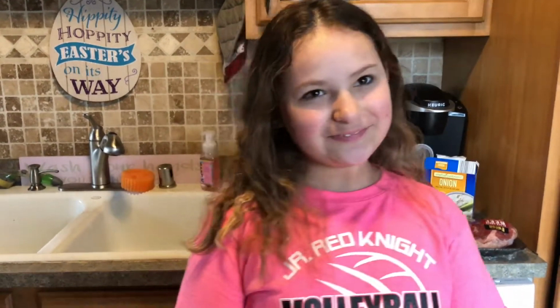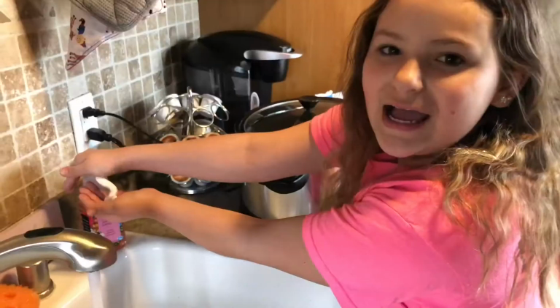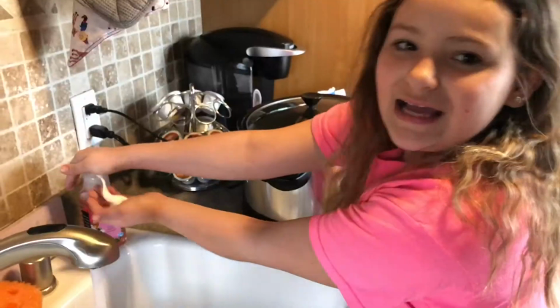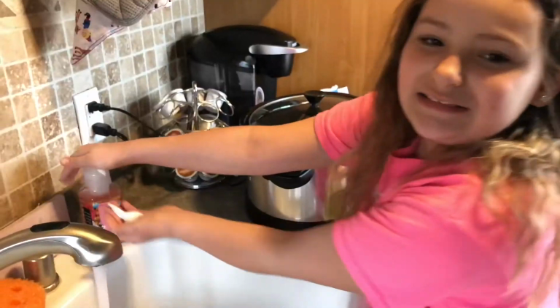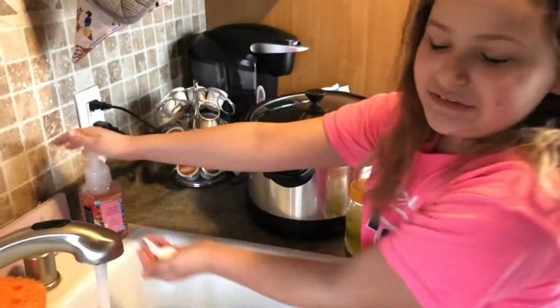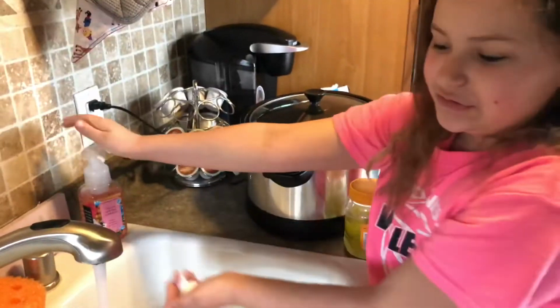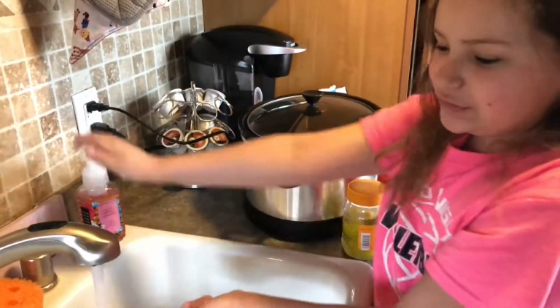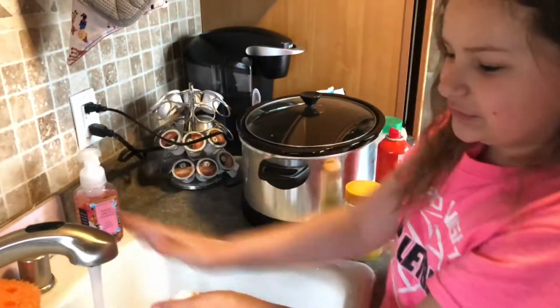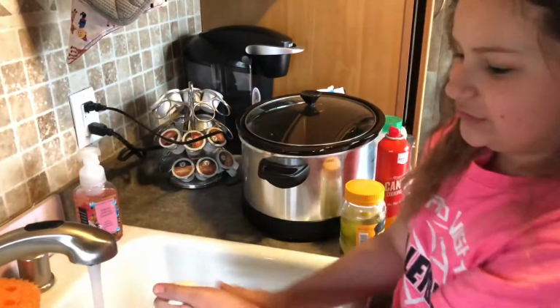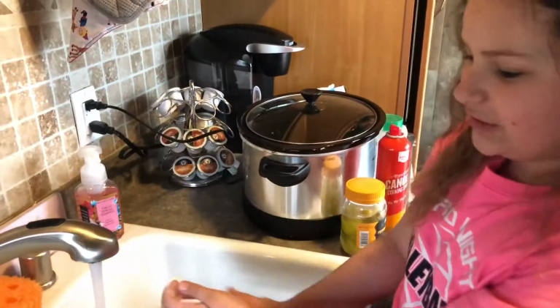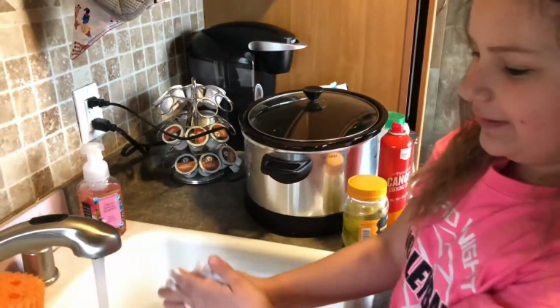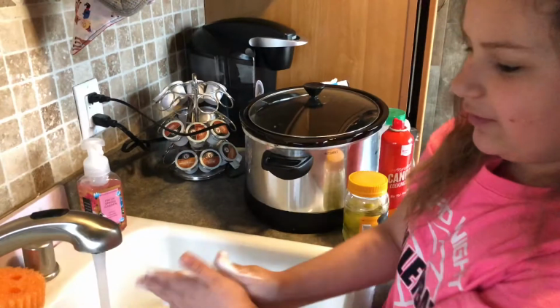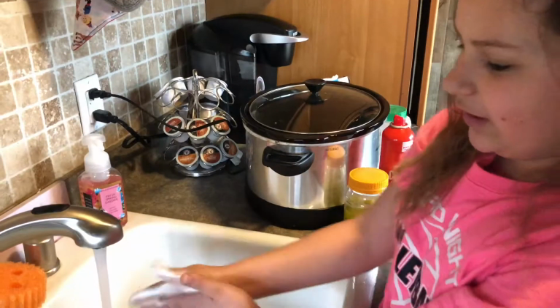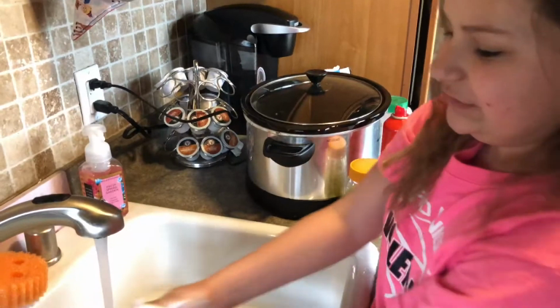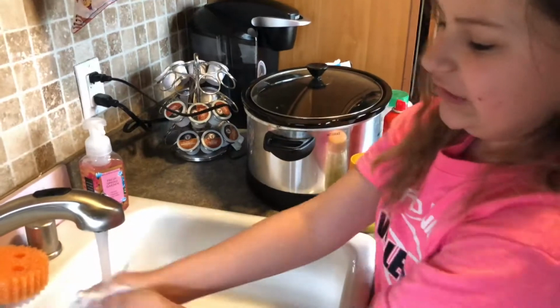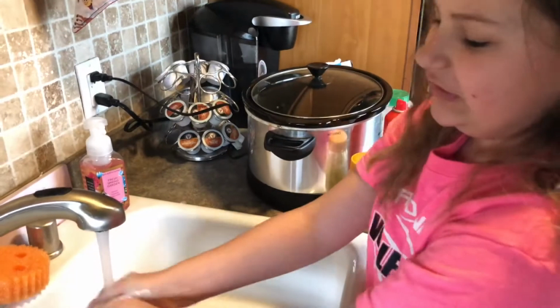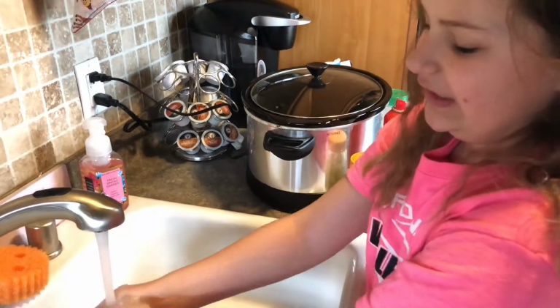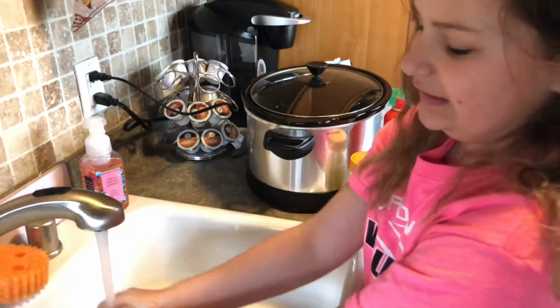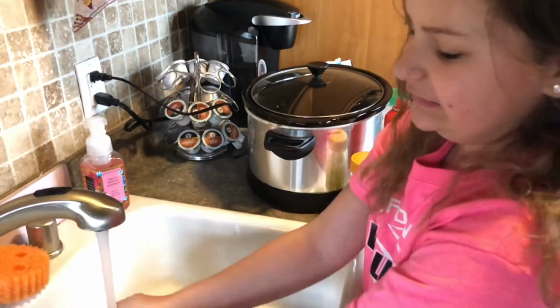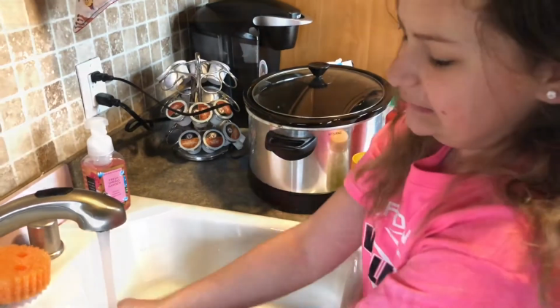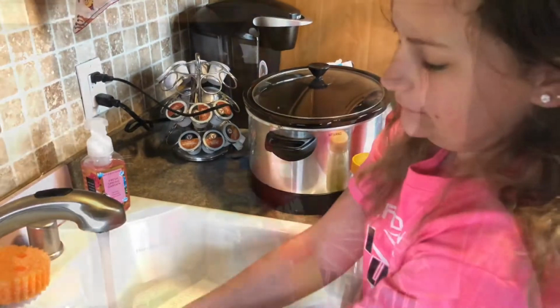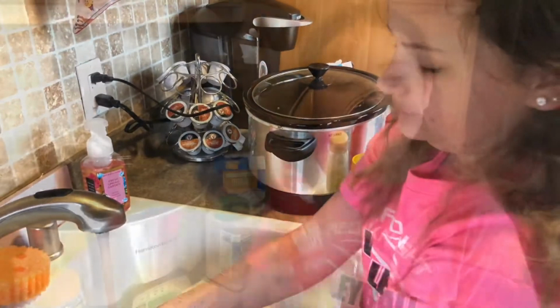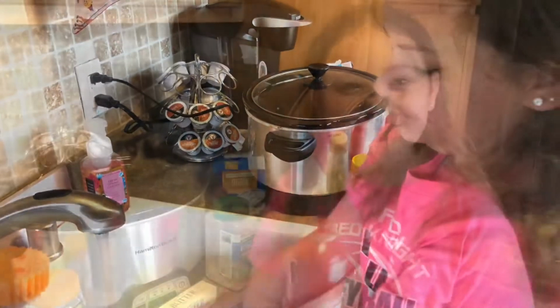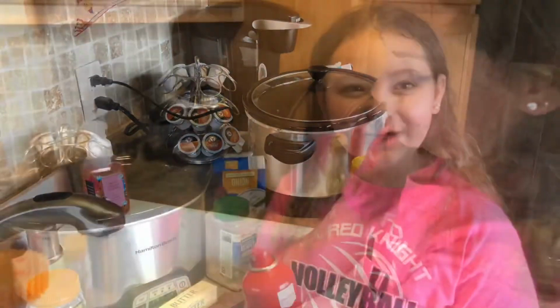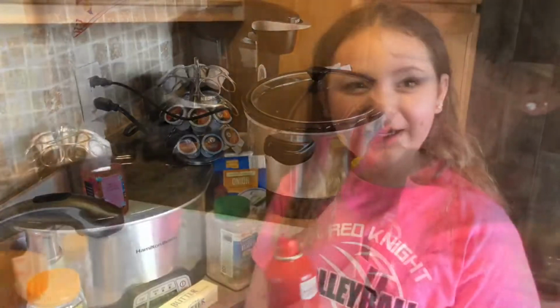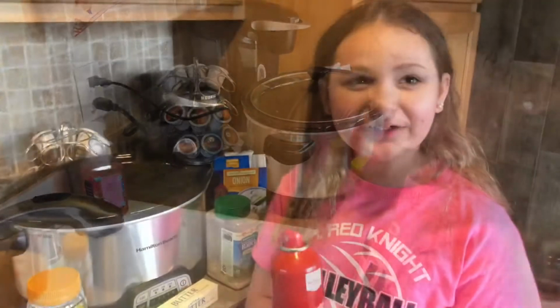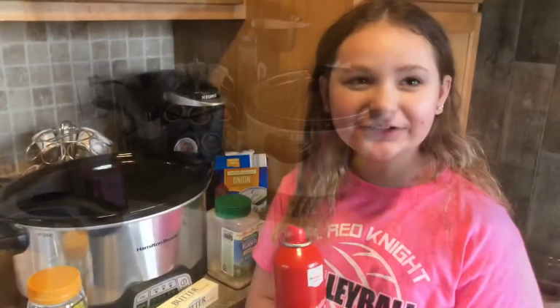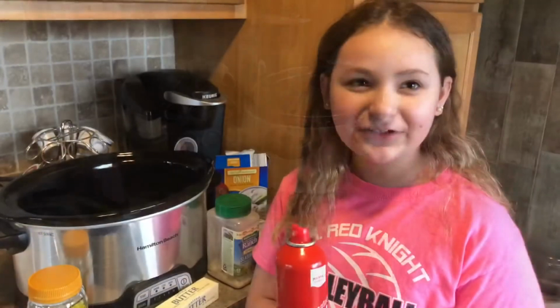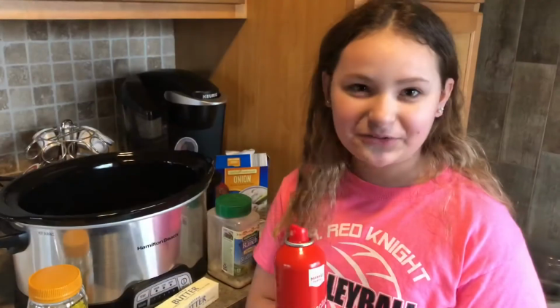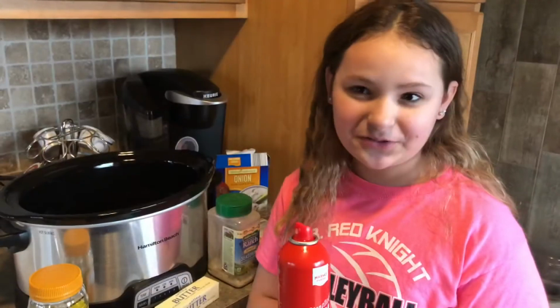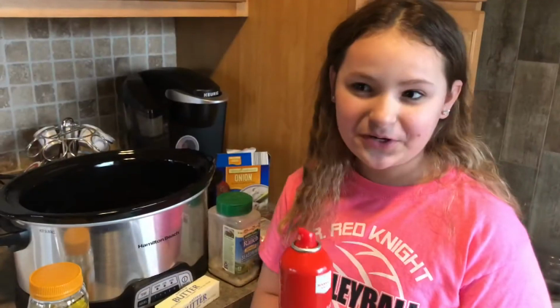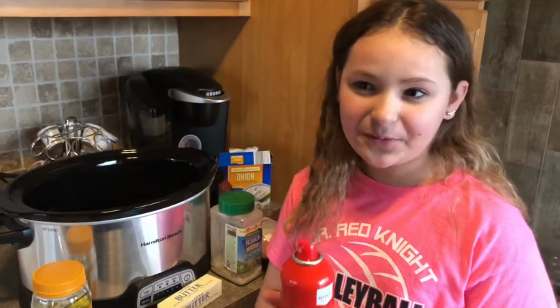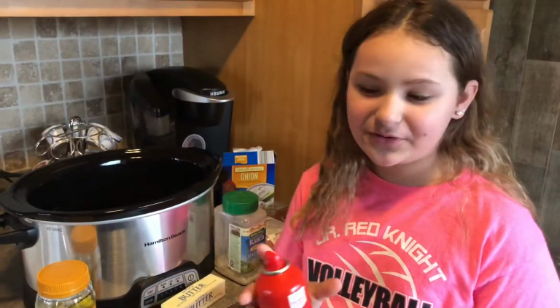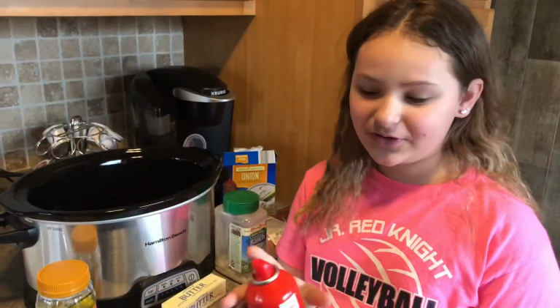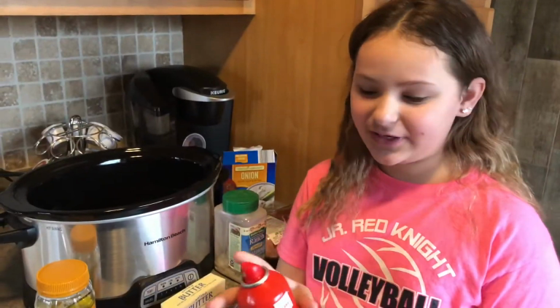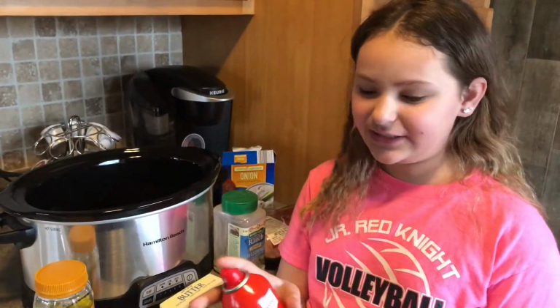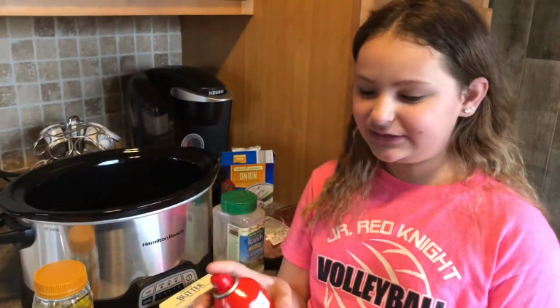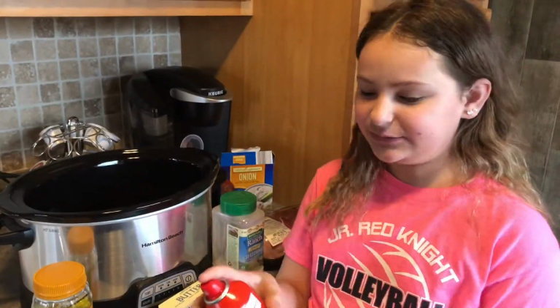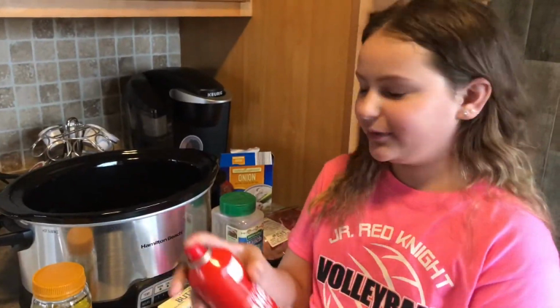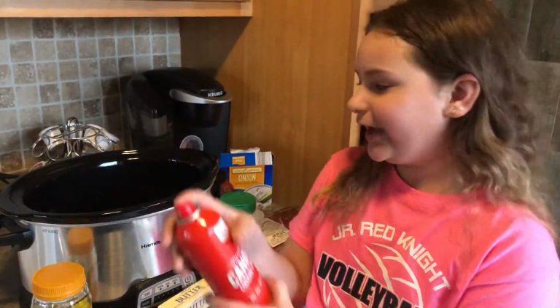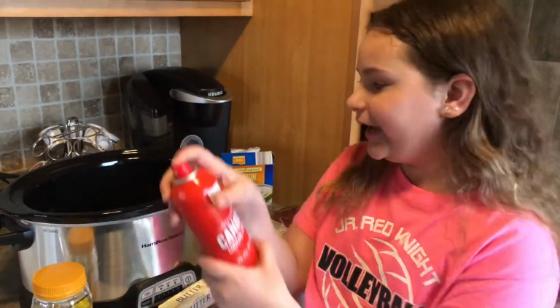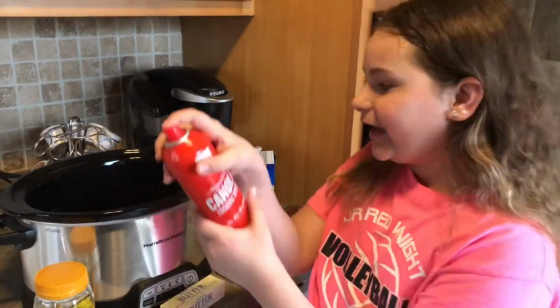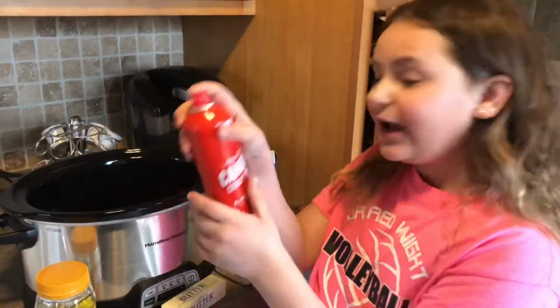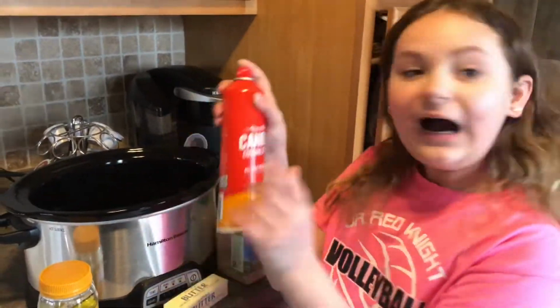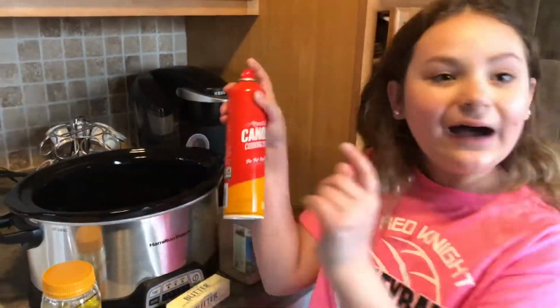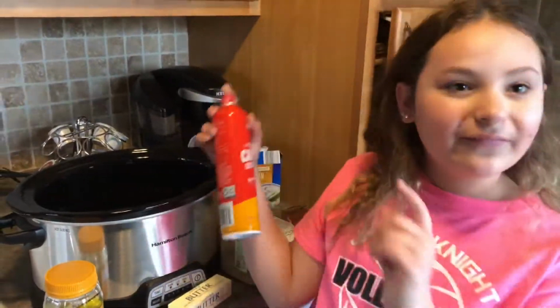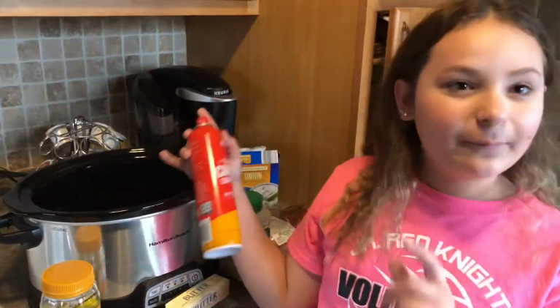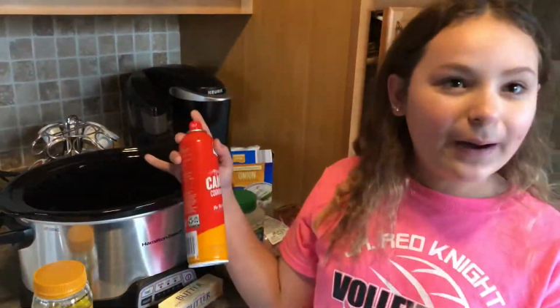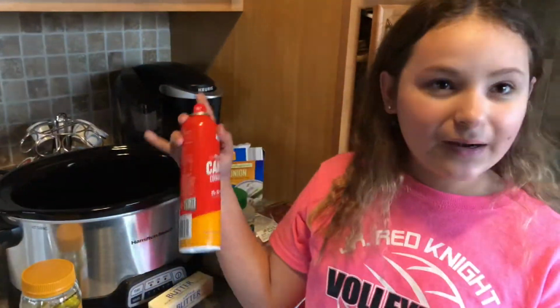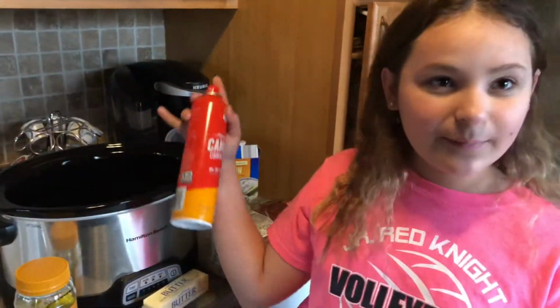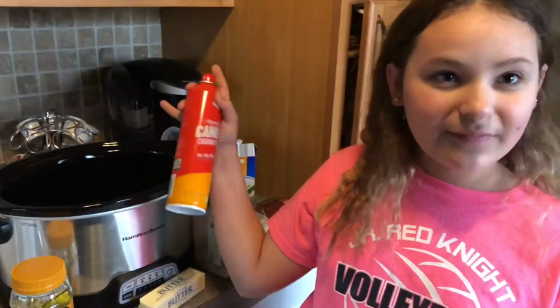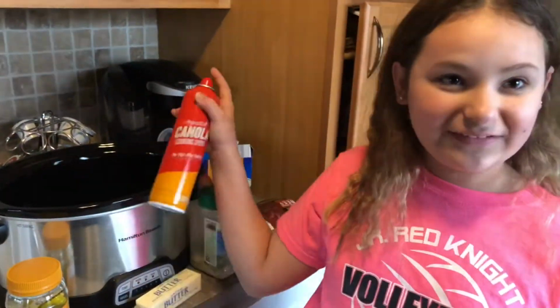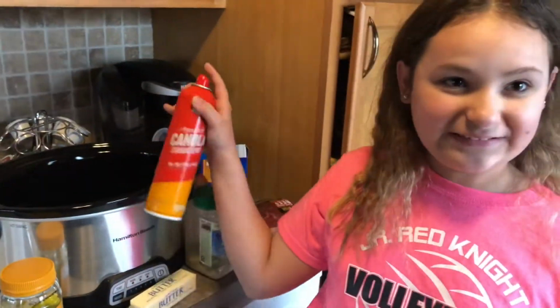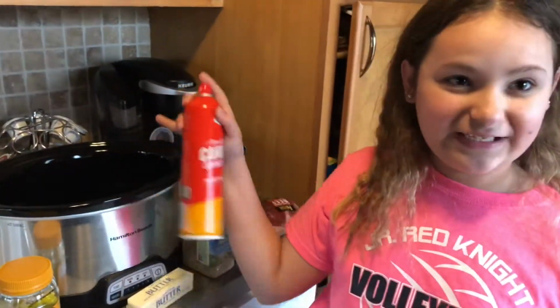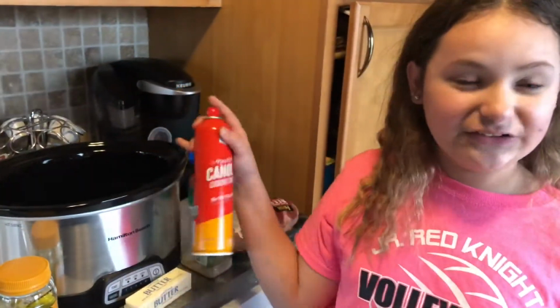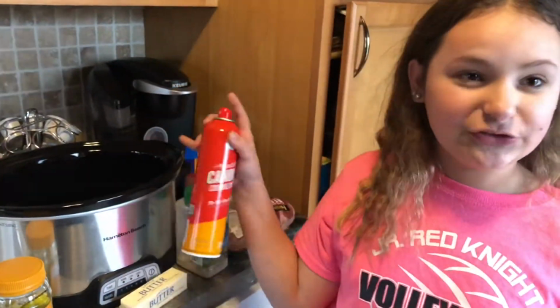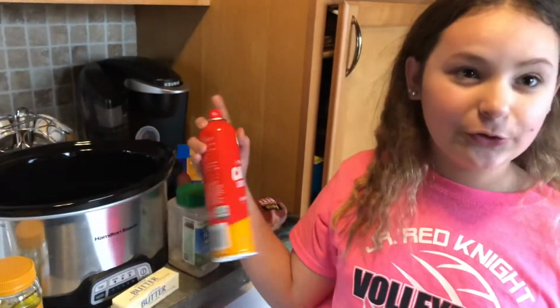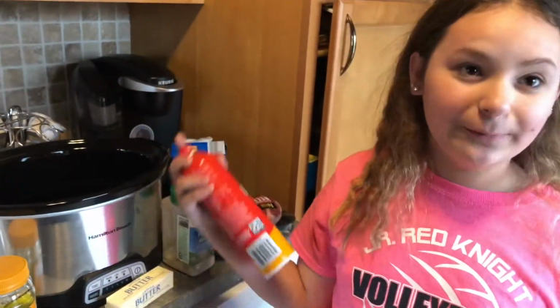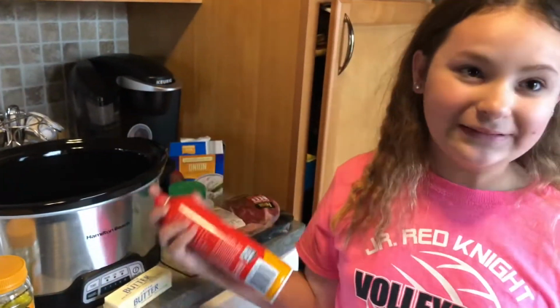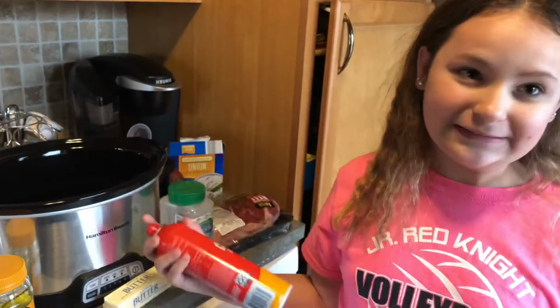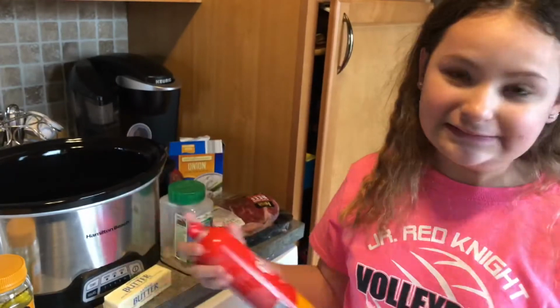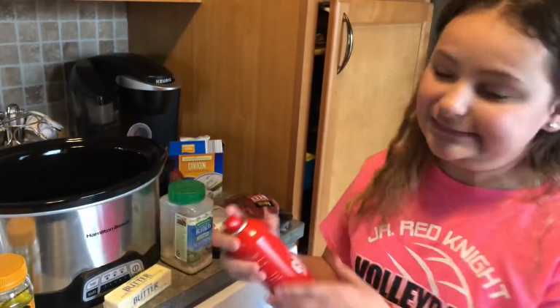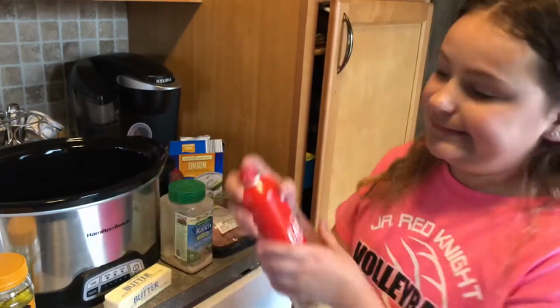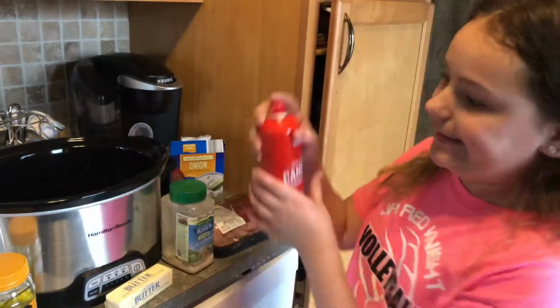As usual, start by washing your hands. Spray your slow cooker with cooking spray on the bottom and the sides so your meat doesn't stick.